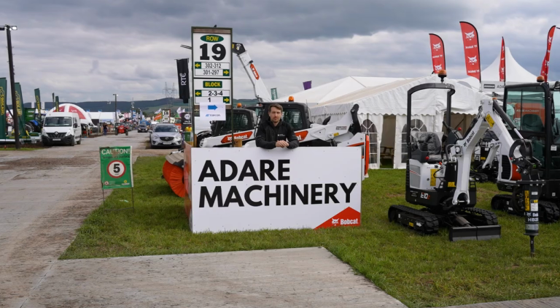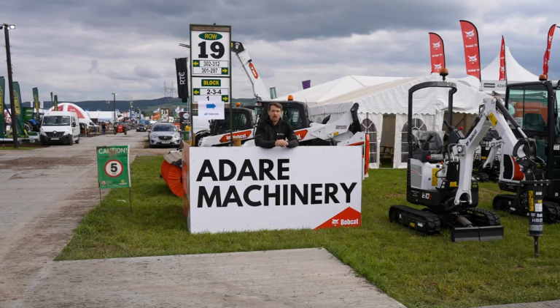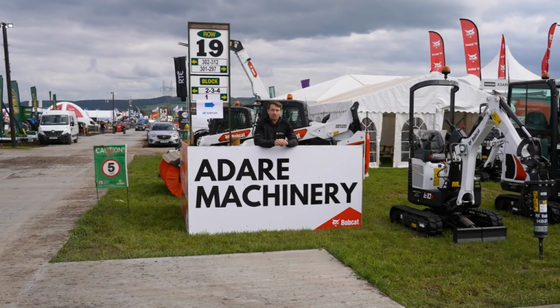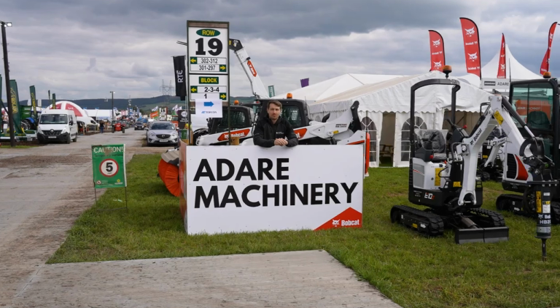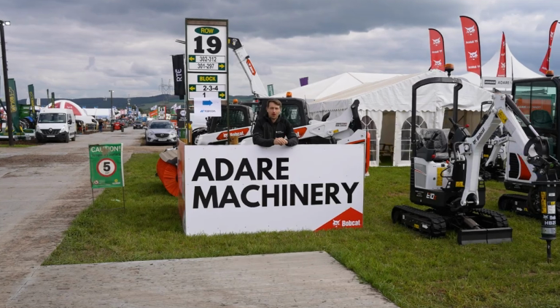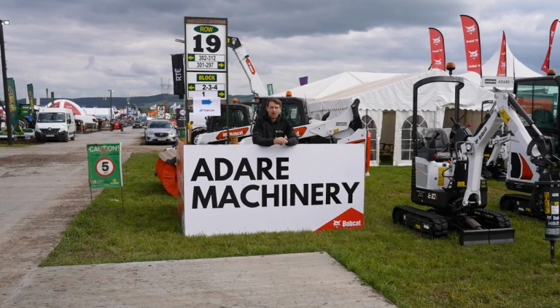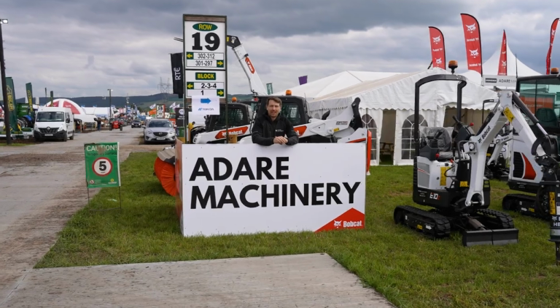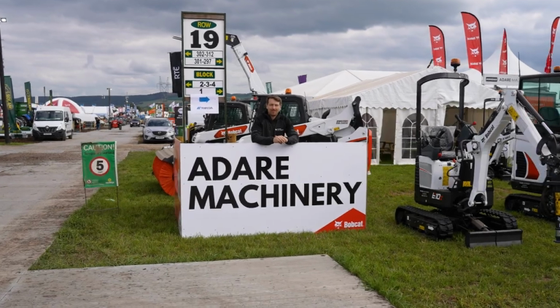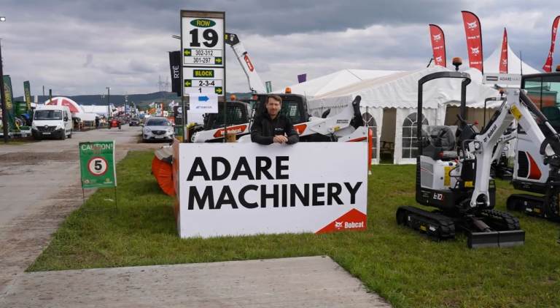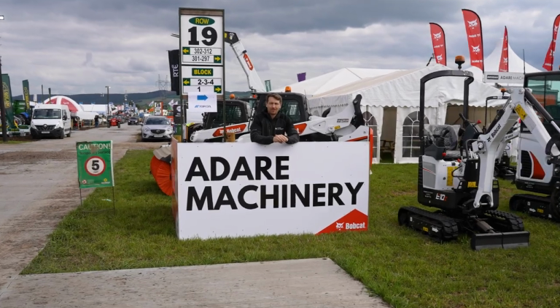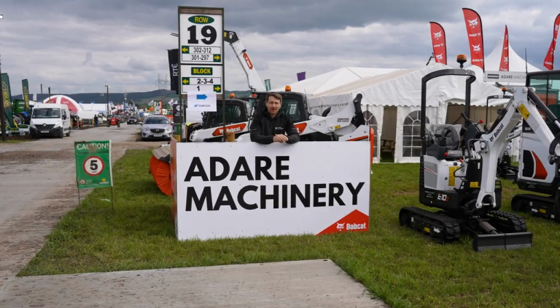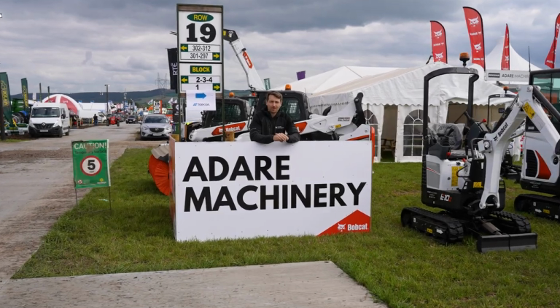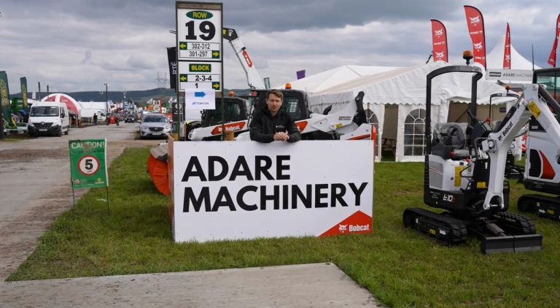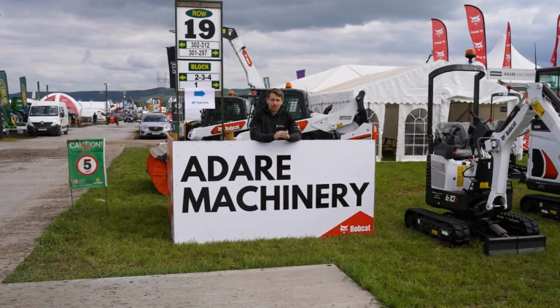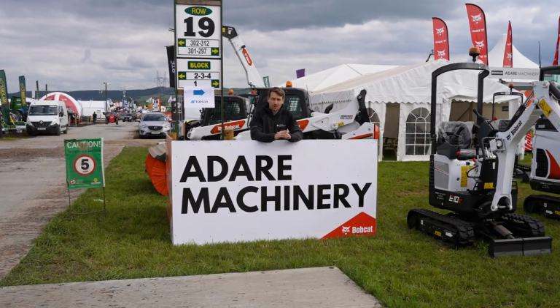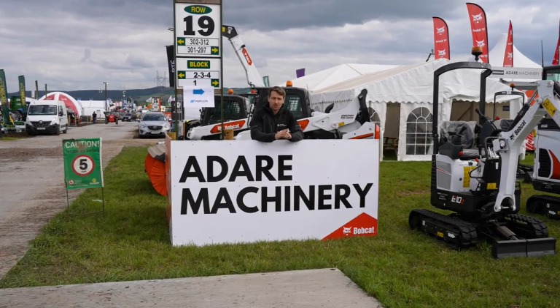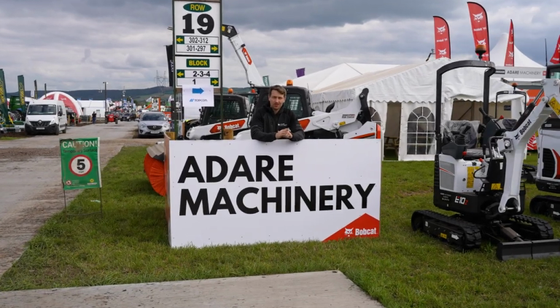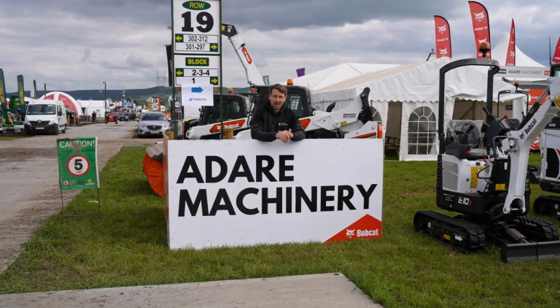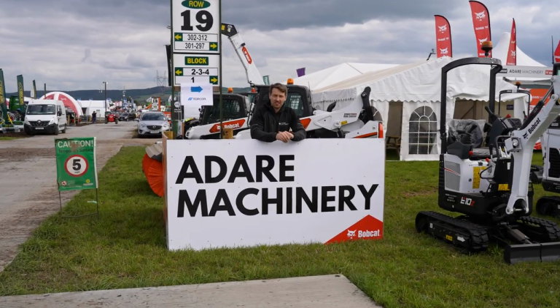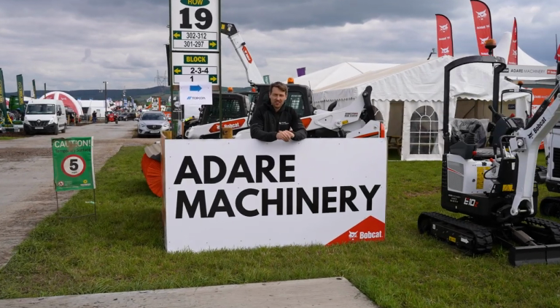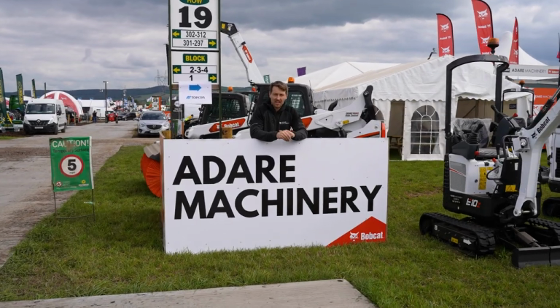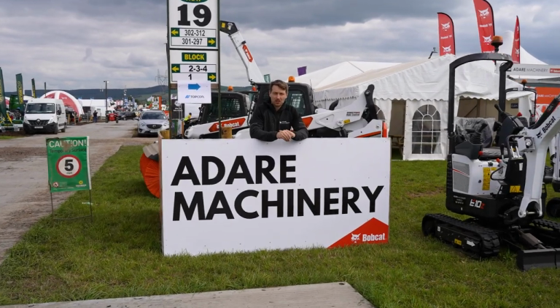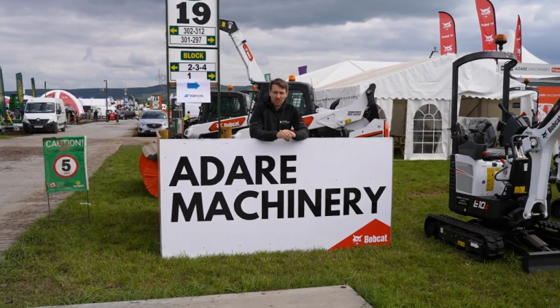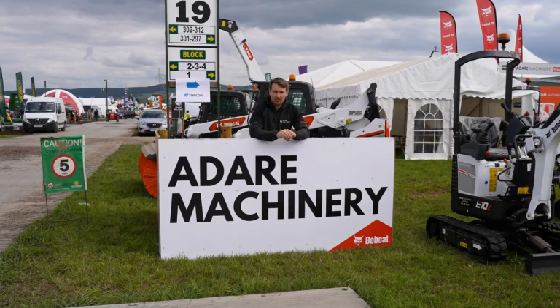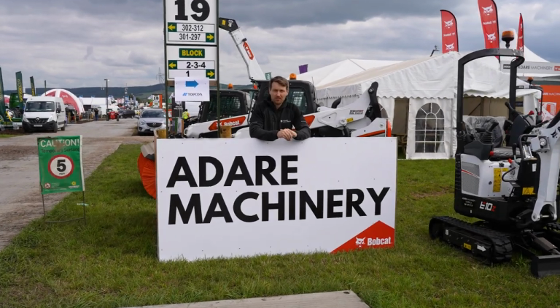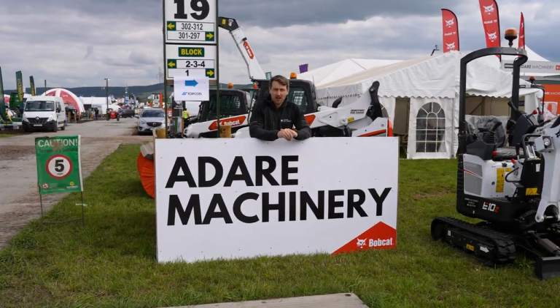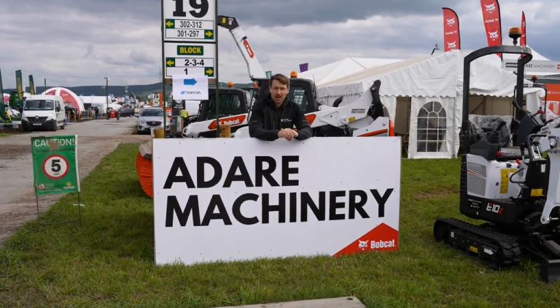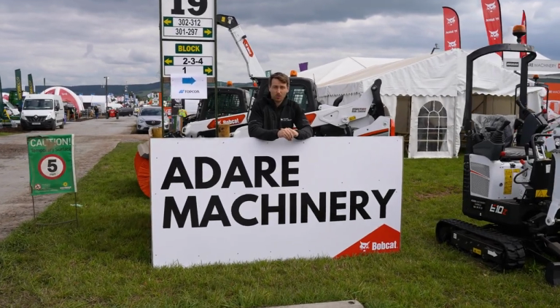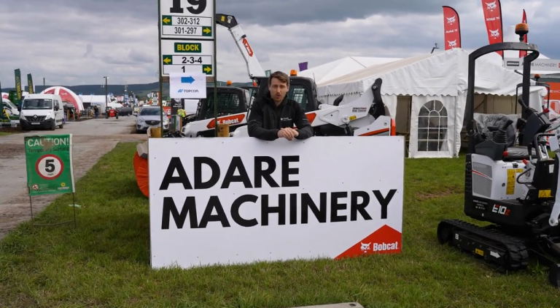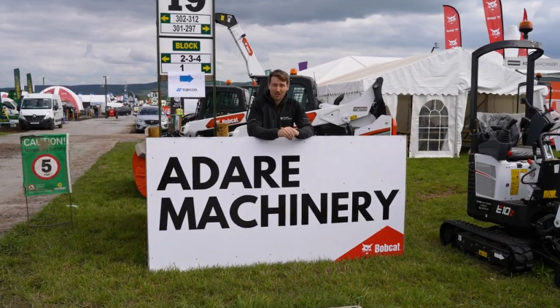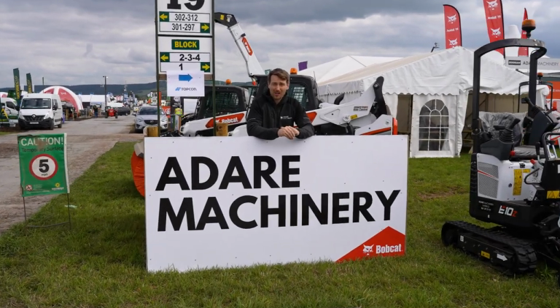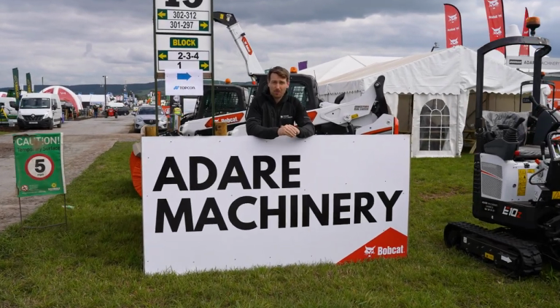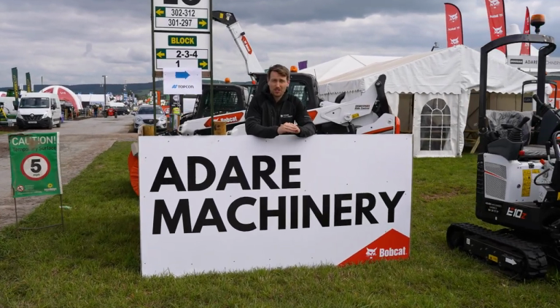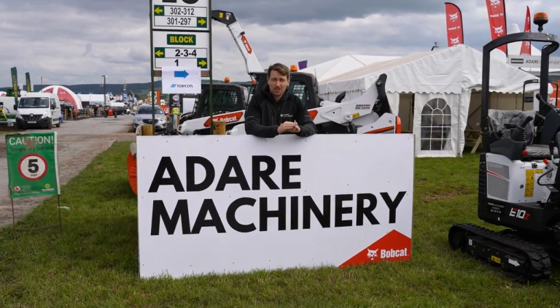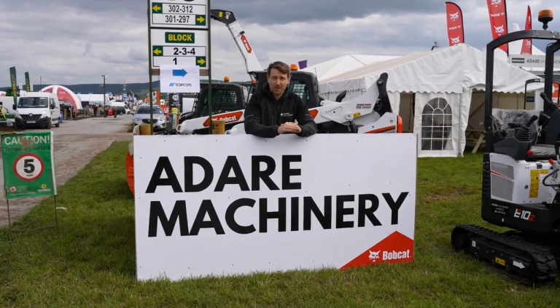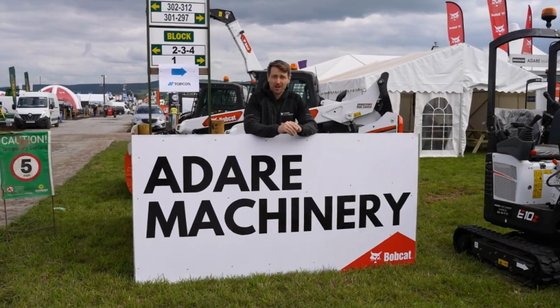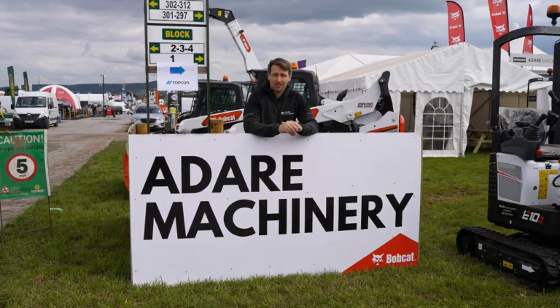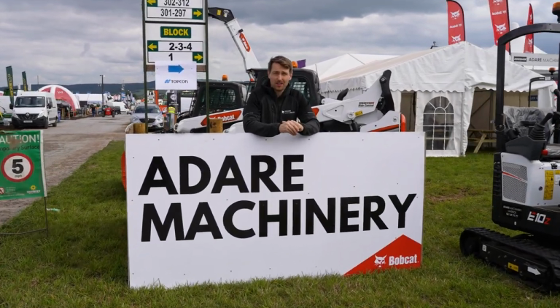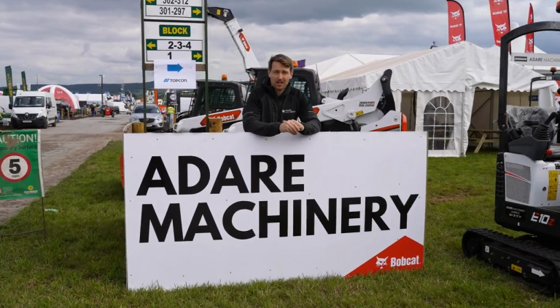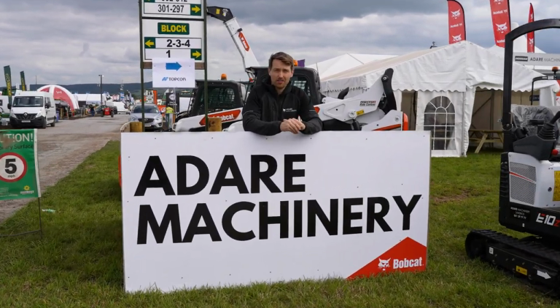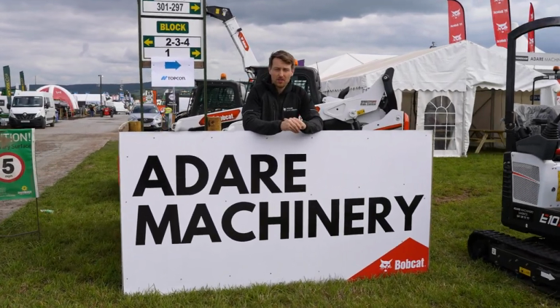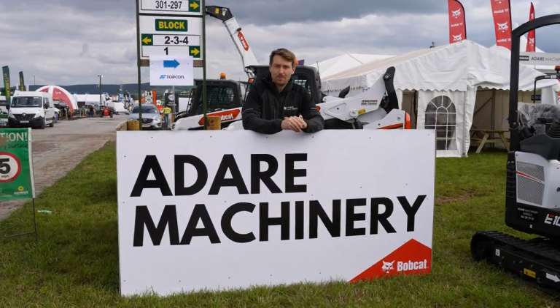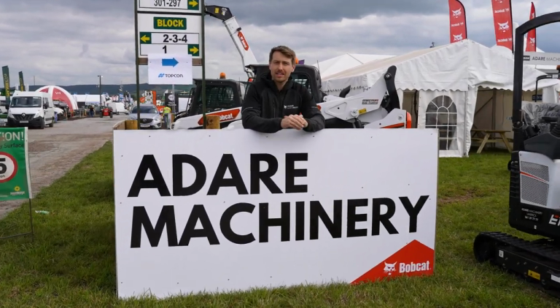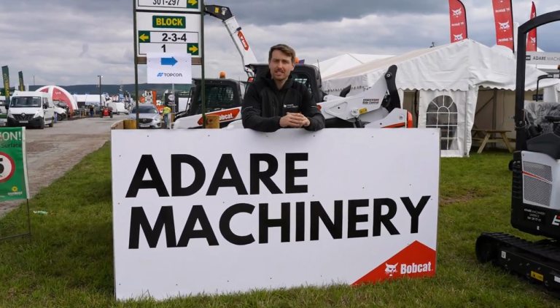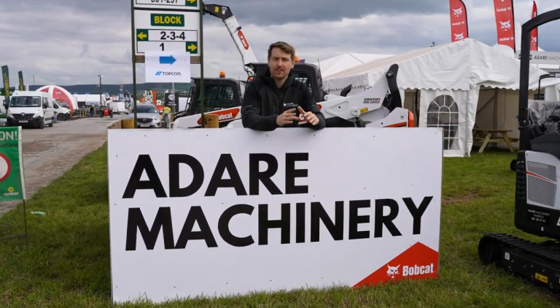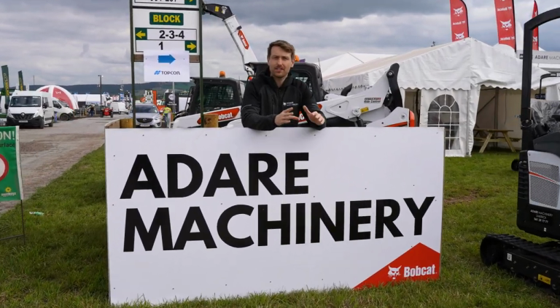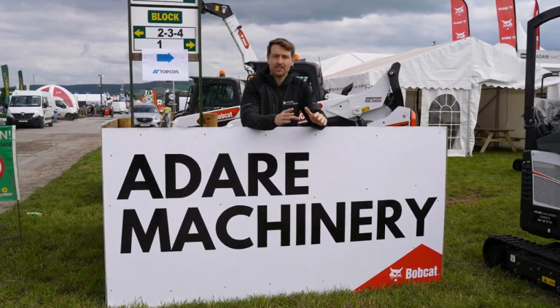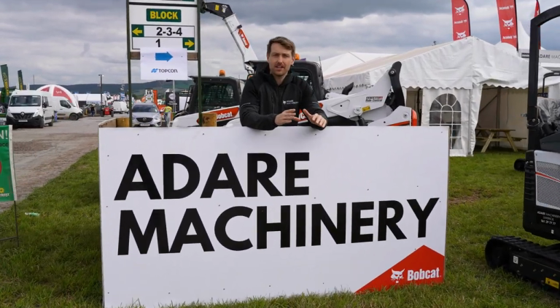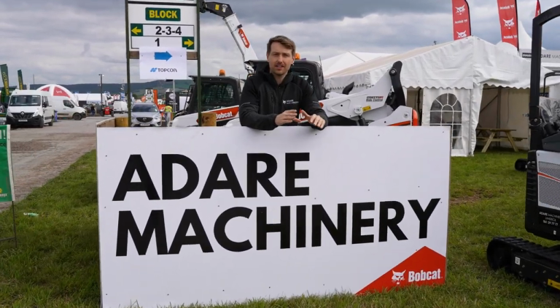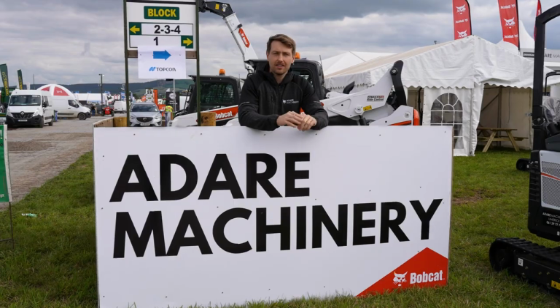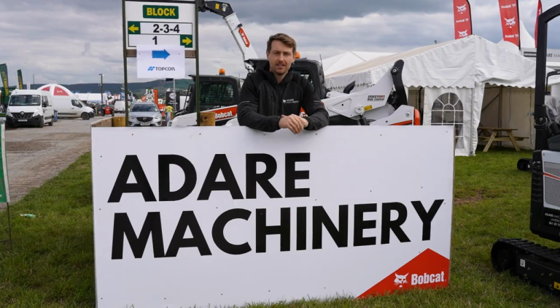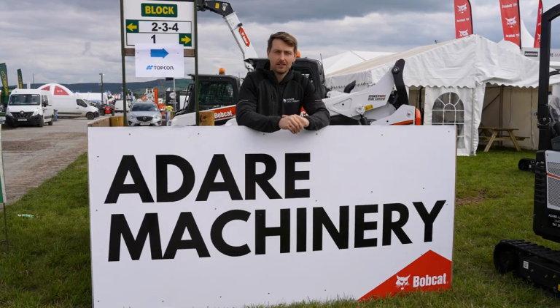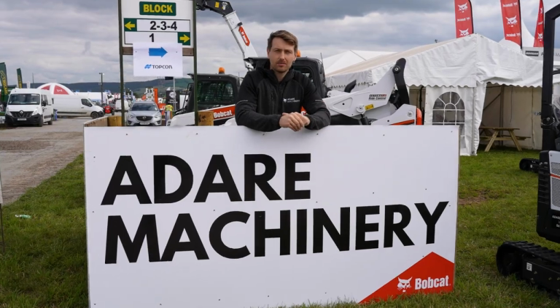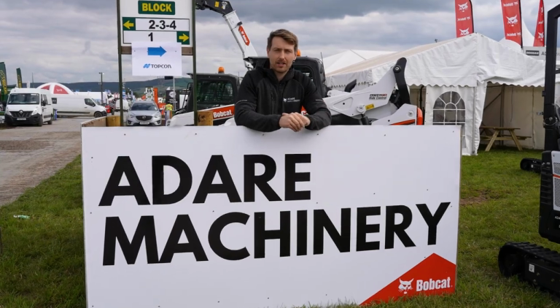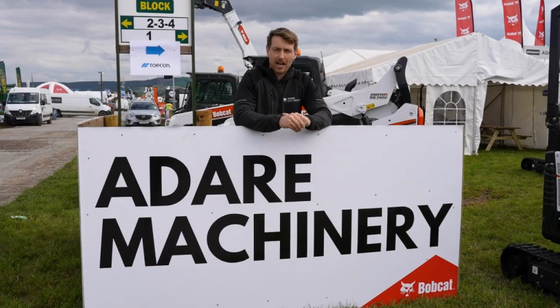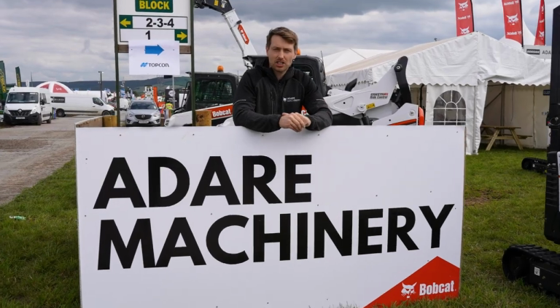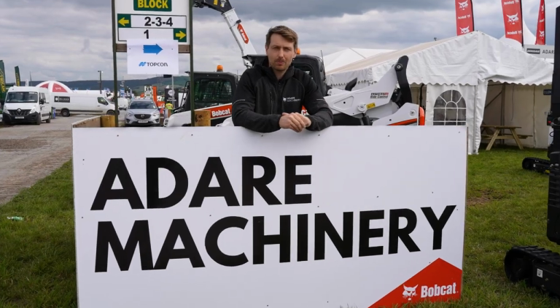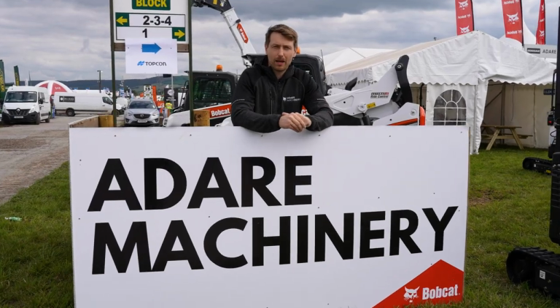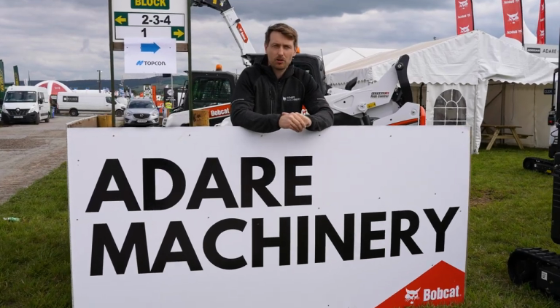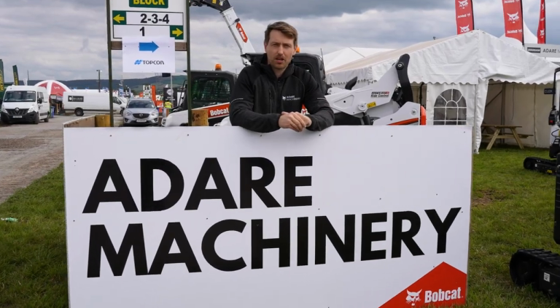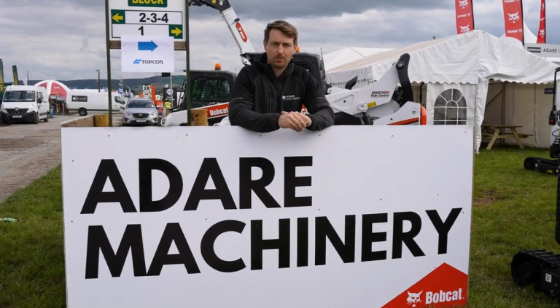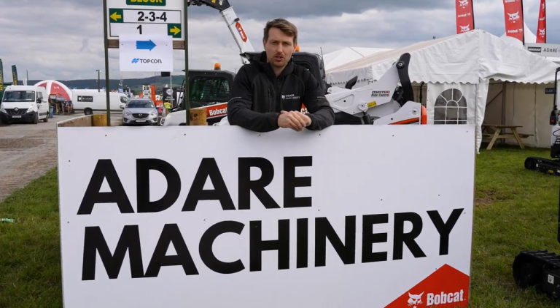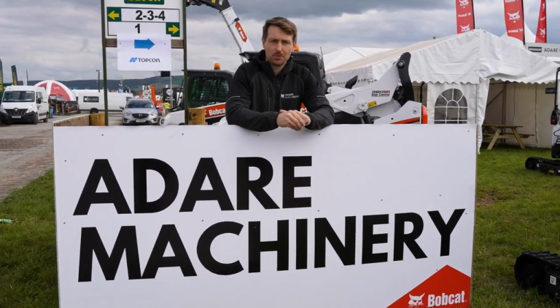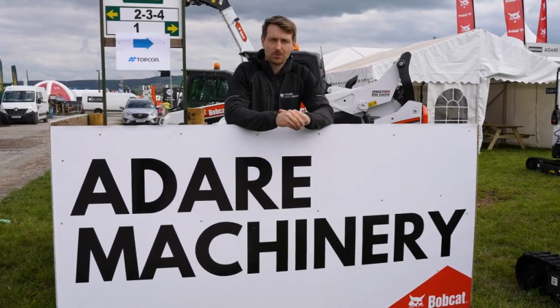Hello and welcome to episode 2 of the Day in Machinery vlog, where we're coming to you live for the biggest event of the year — the National Ploughing Championships.